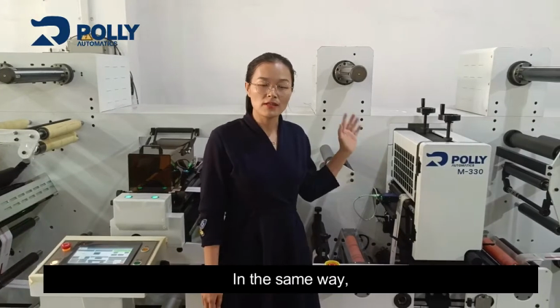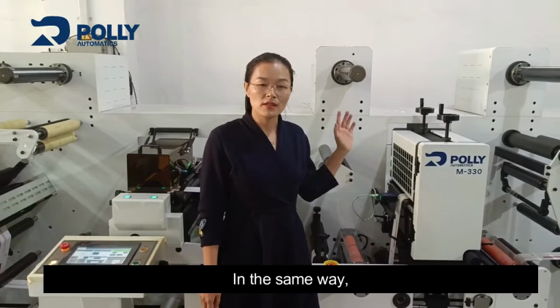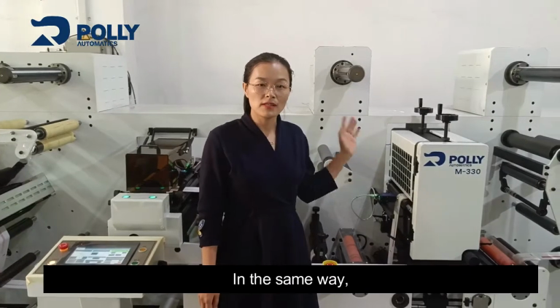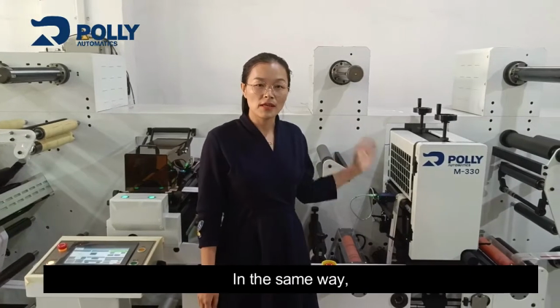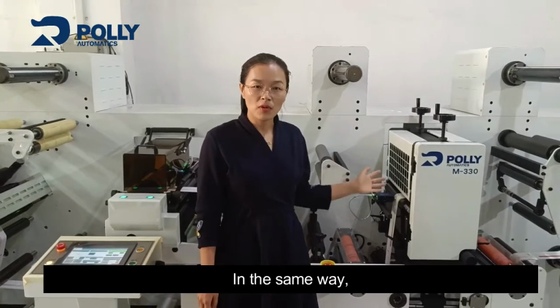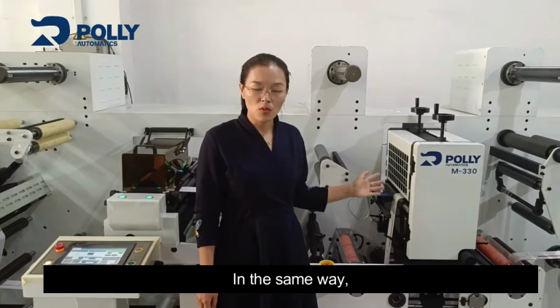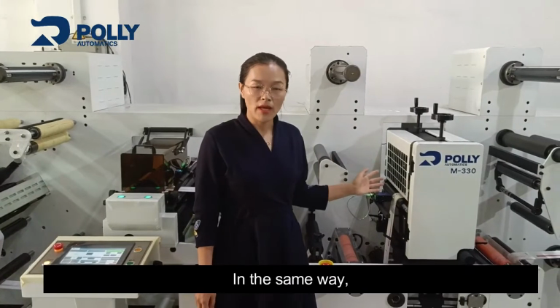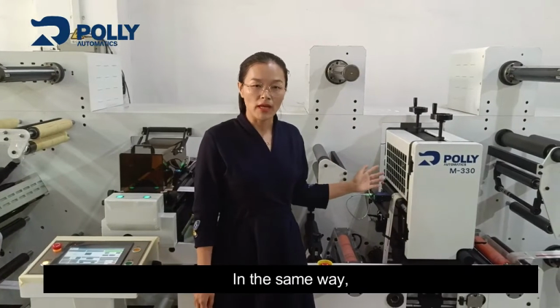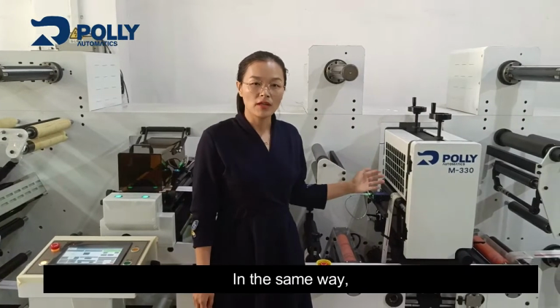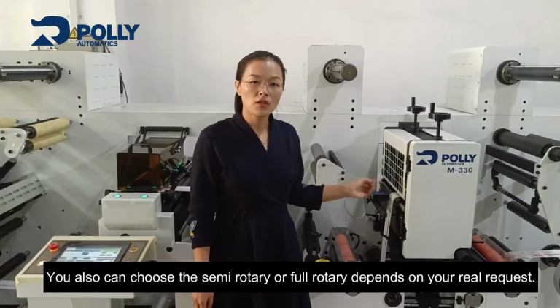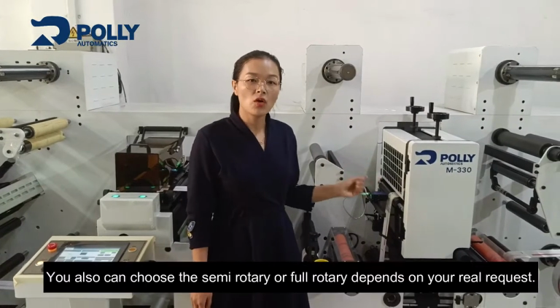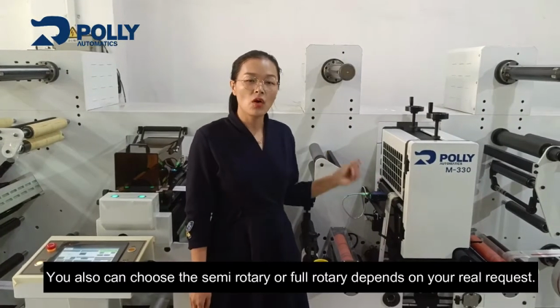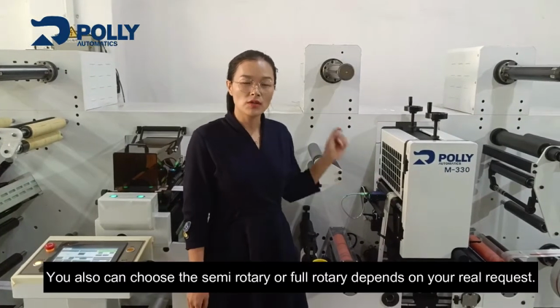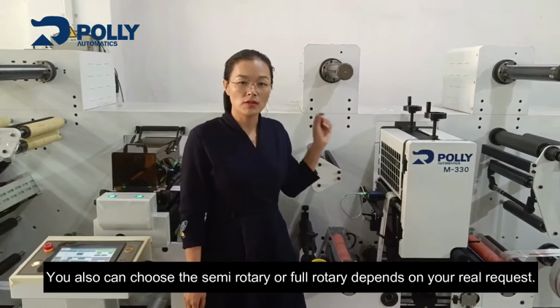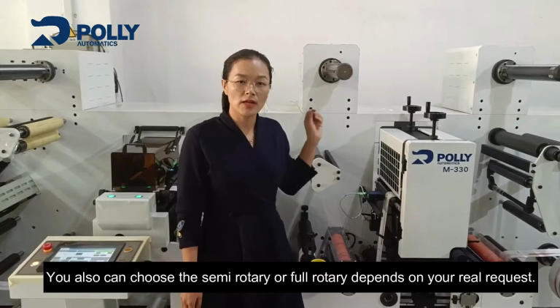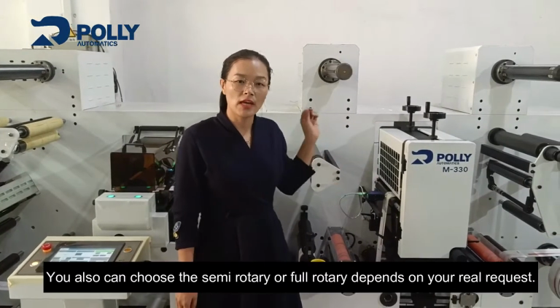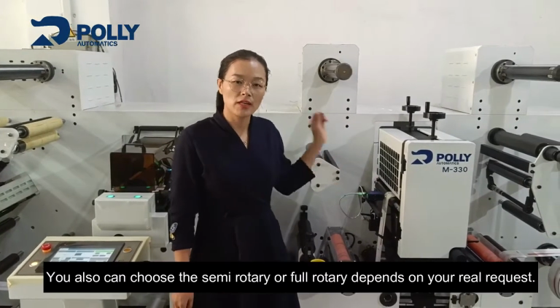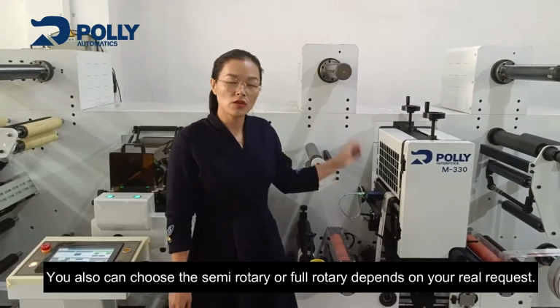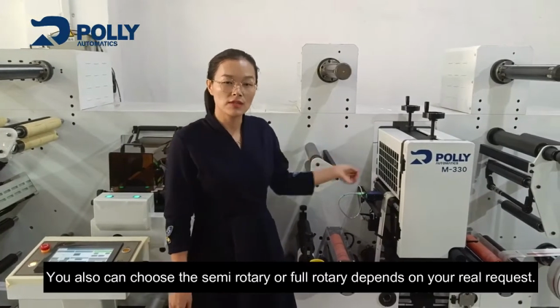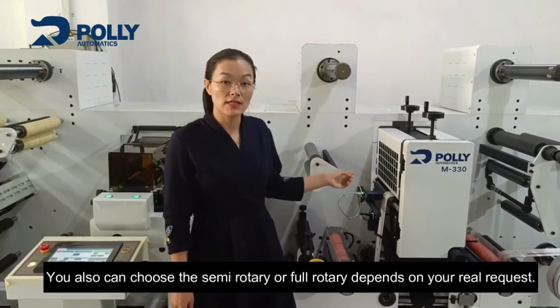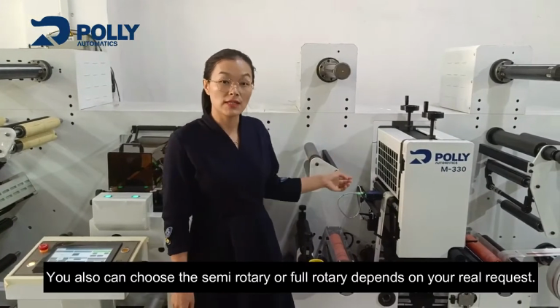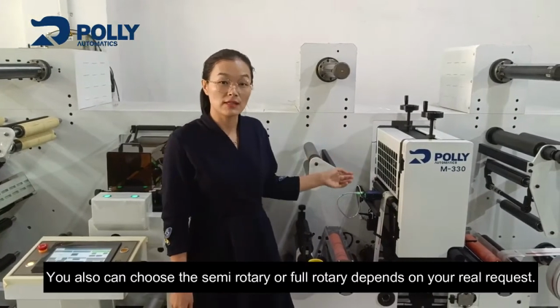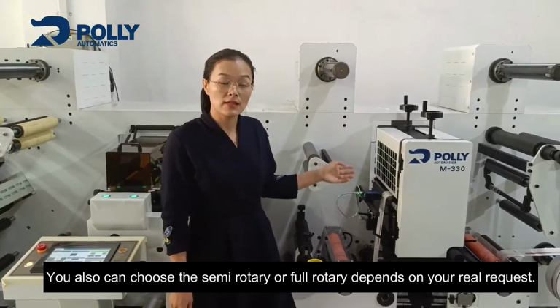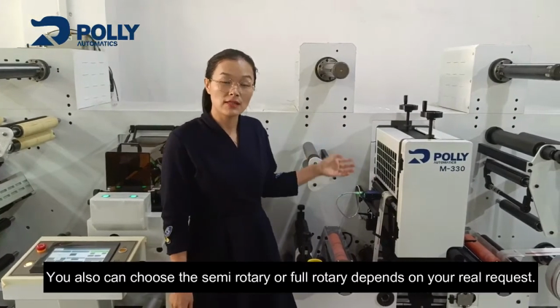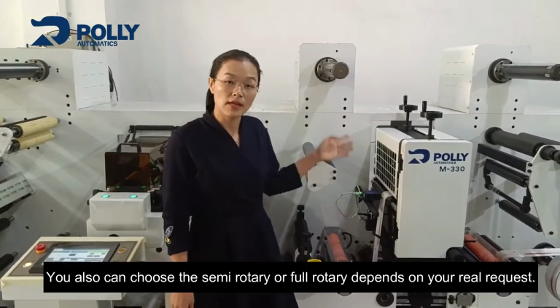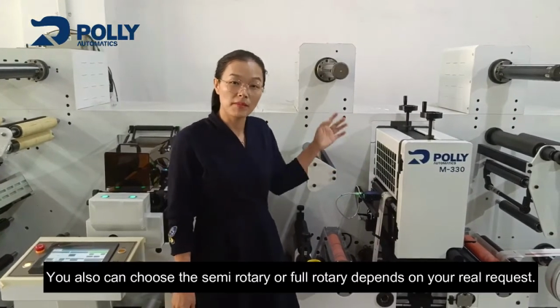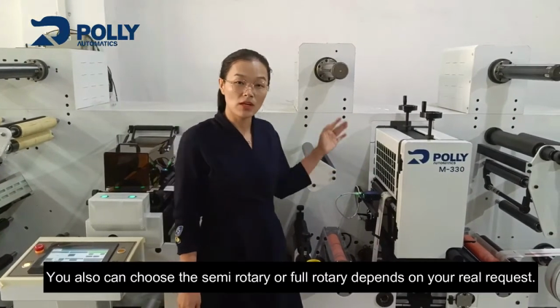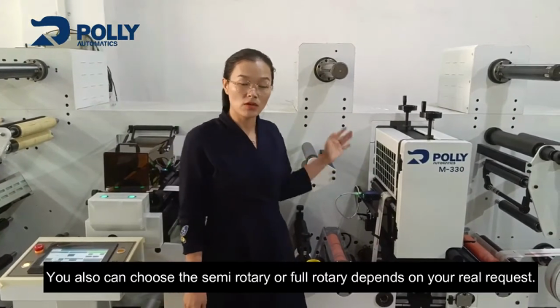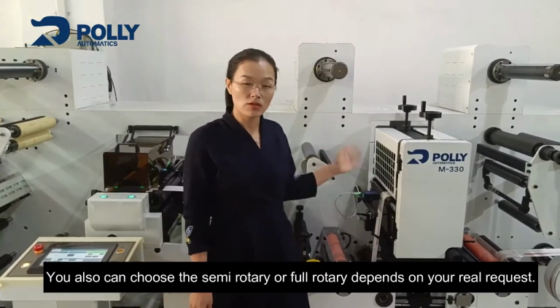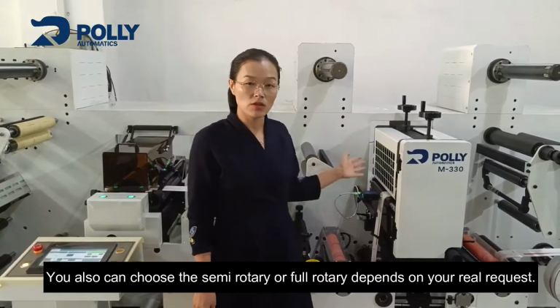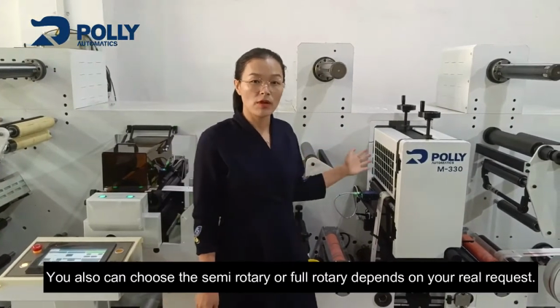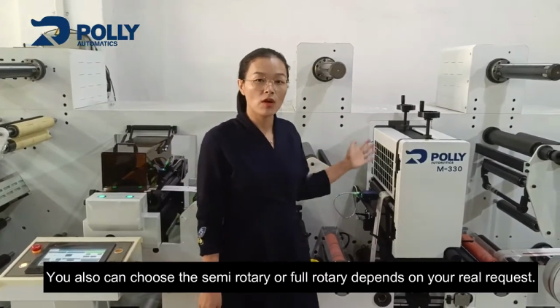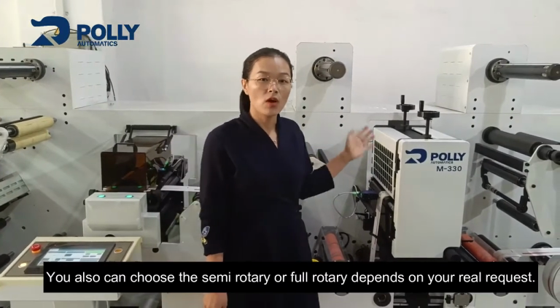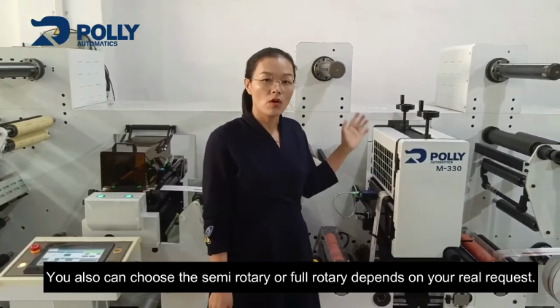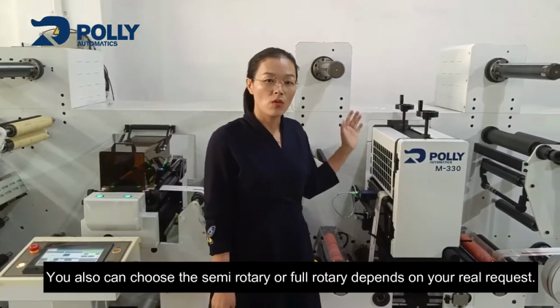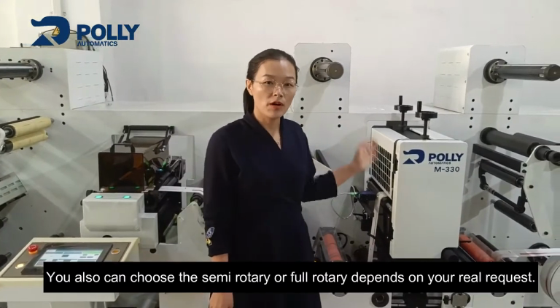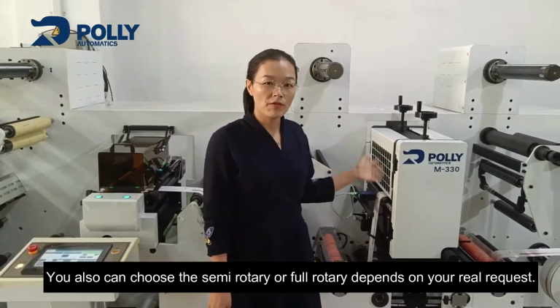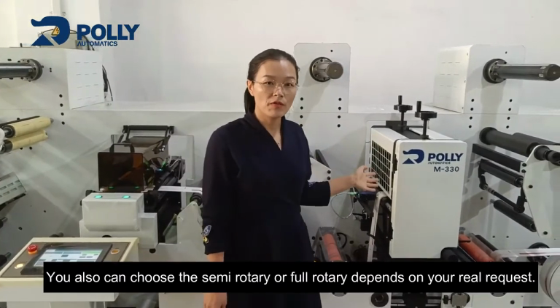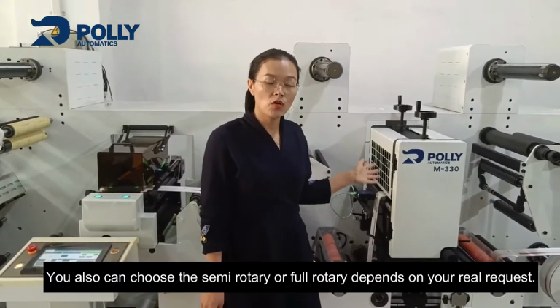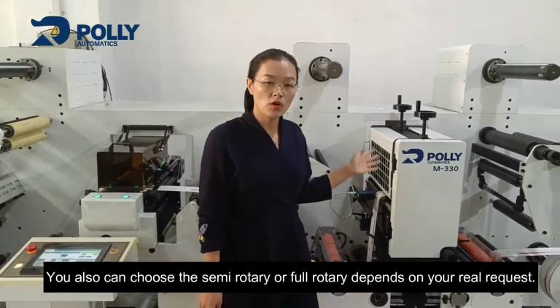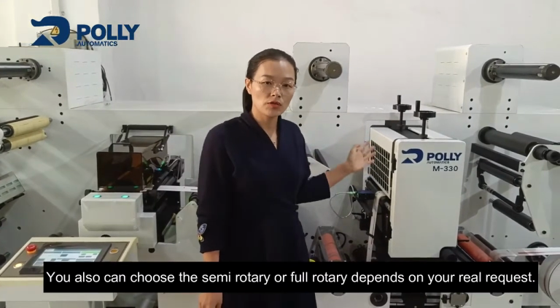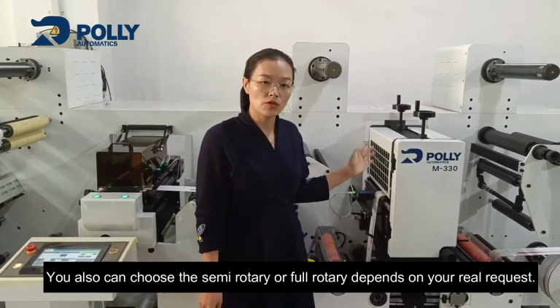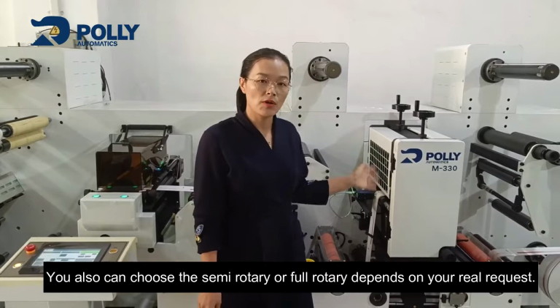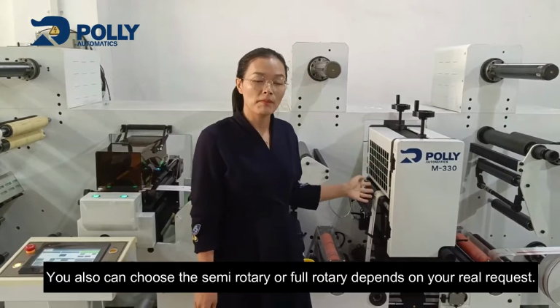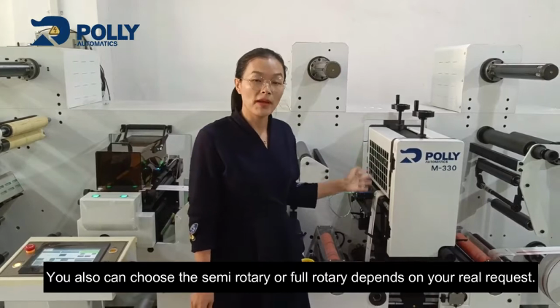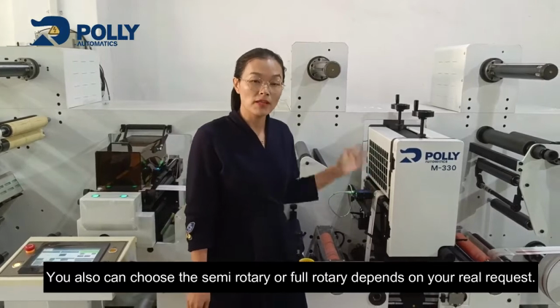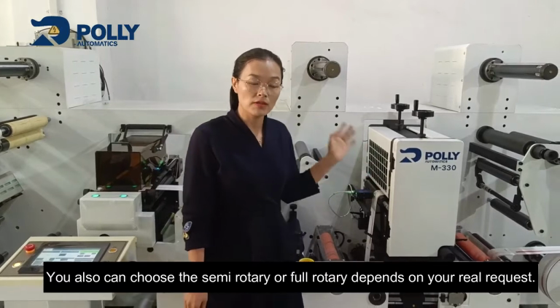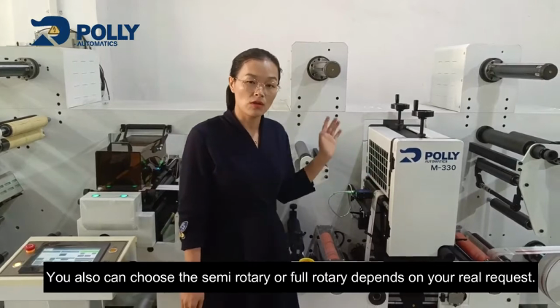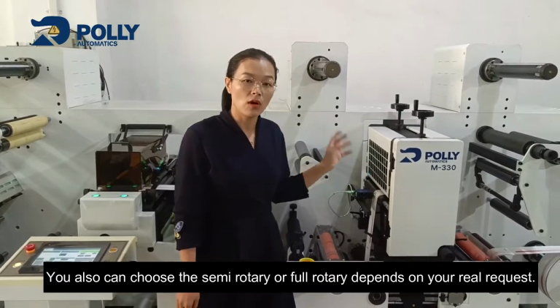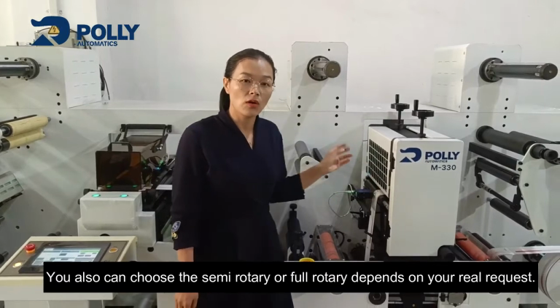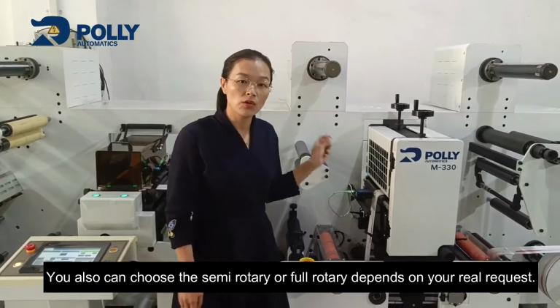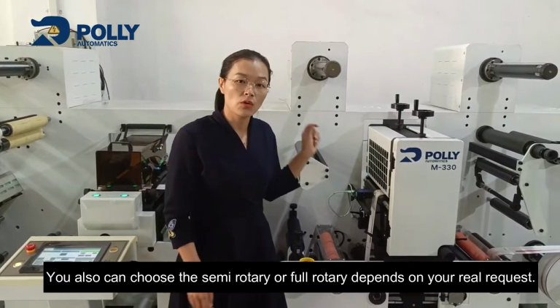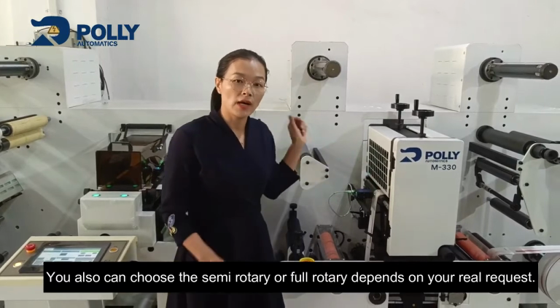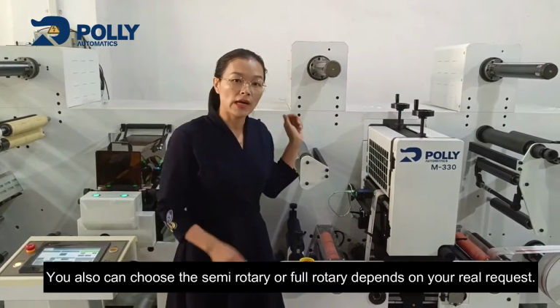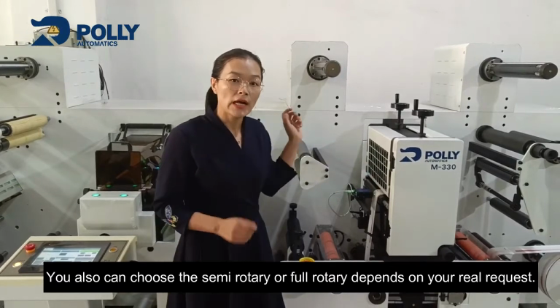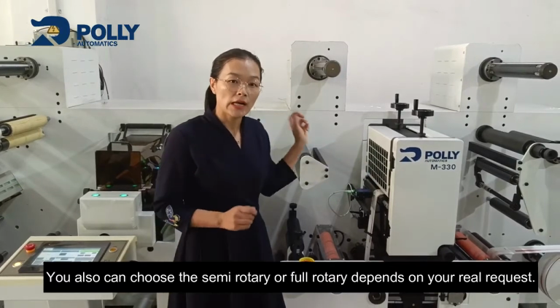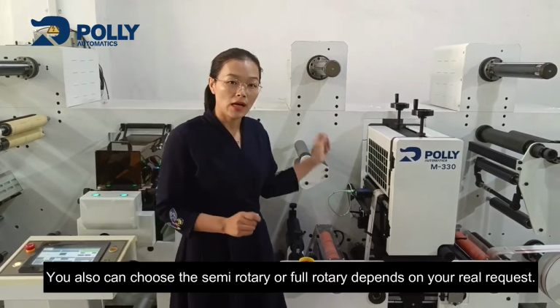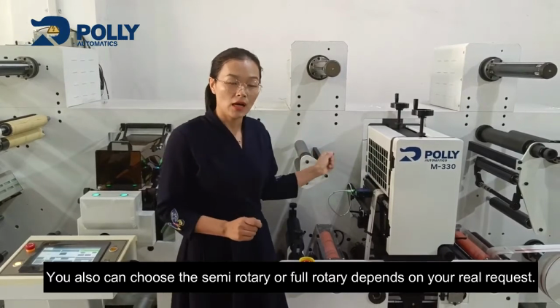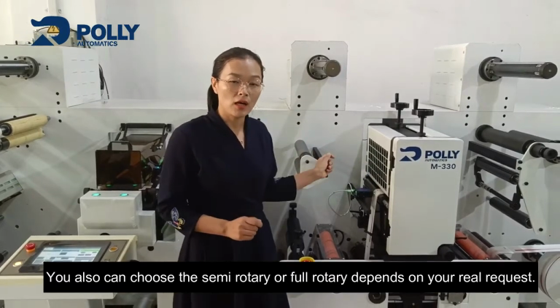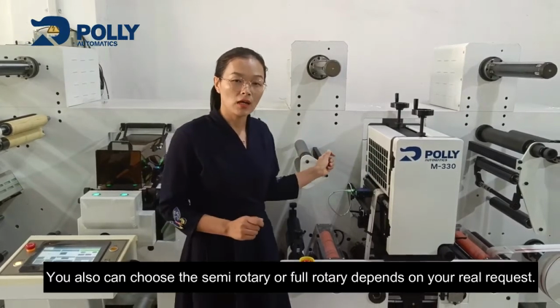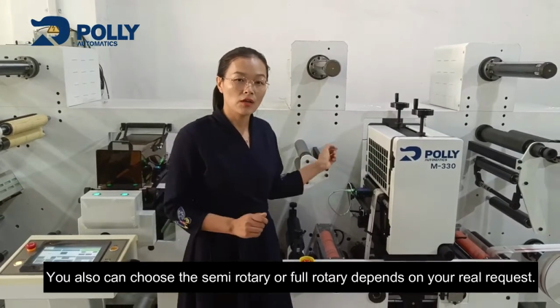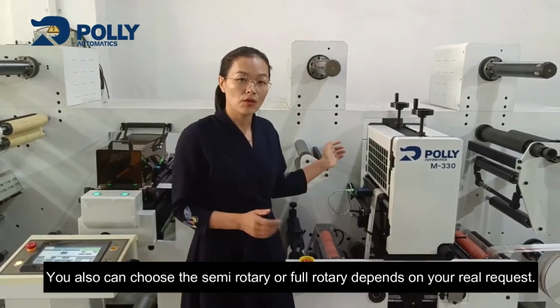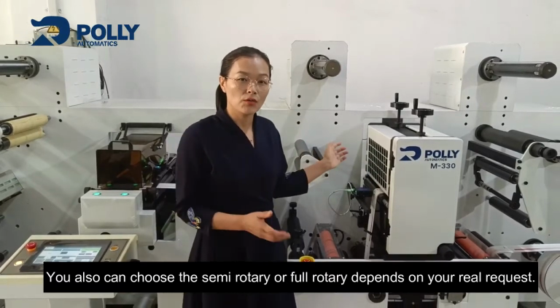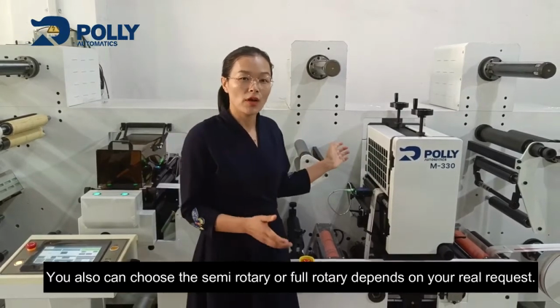Let's talk about the die-cutting station. In the same way, you can also choose semi-rotary or full-rotary, depending on your real request.